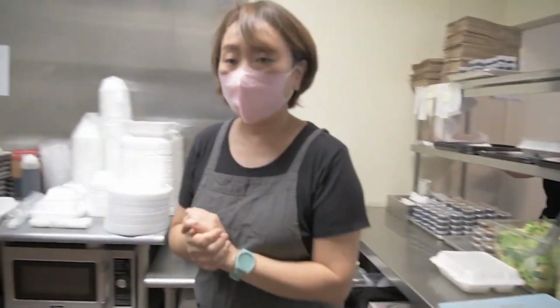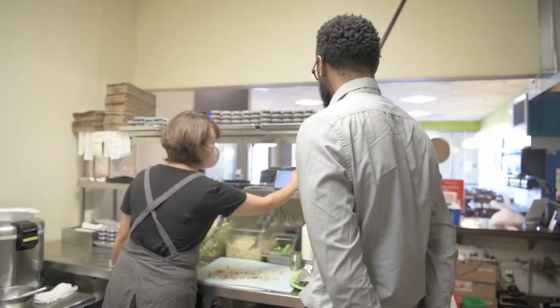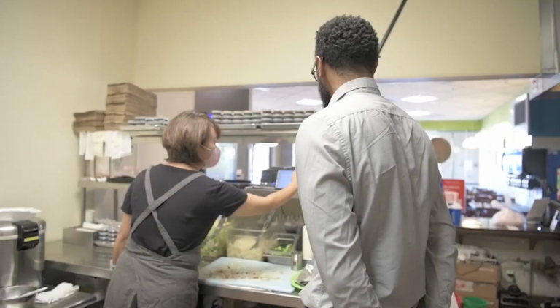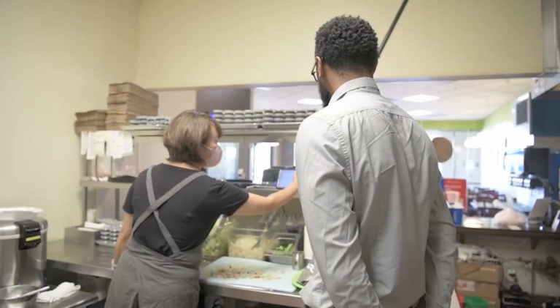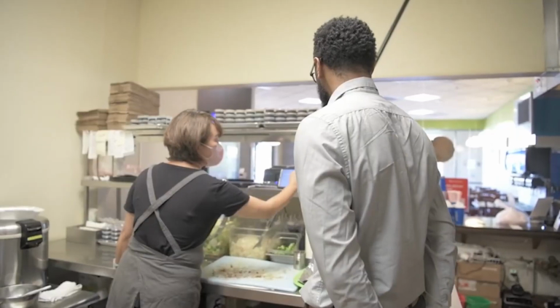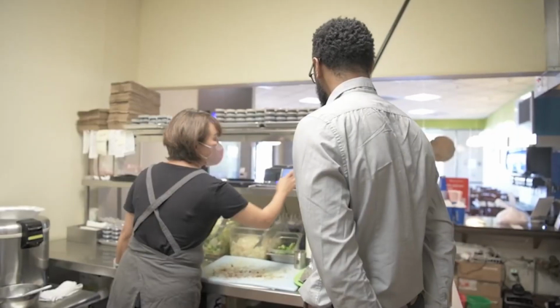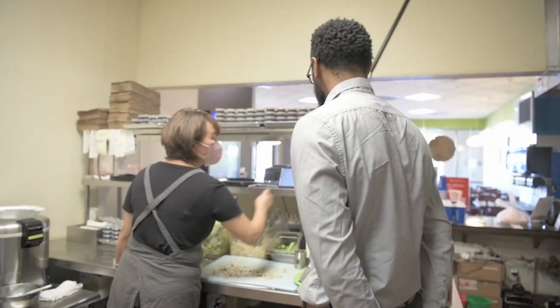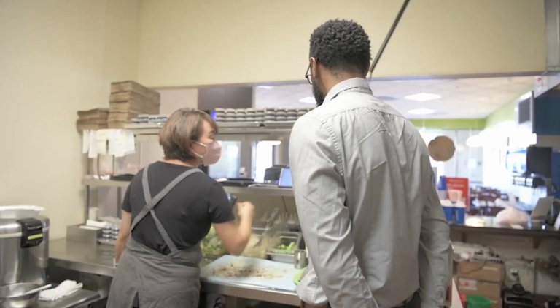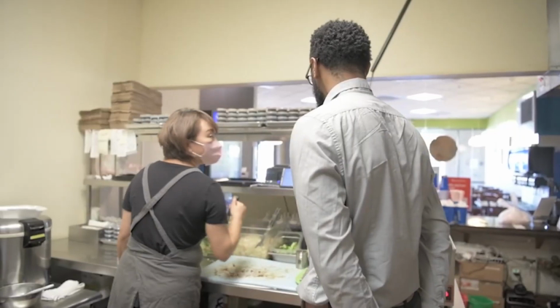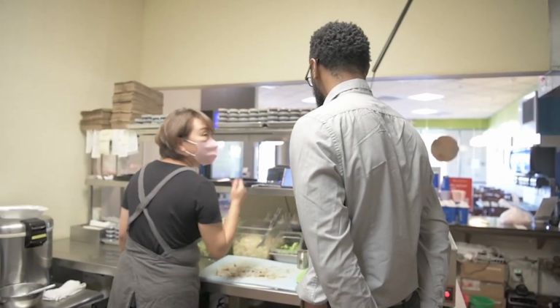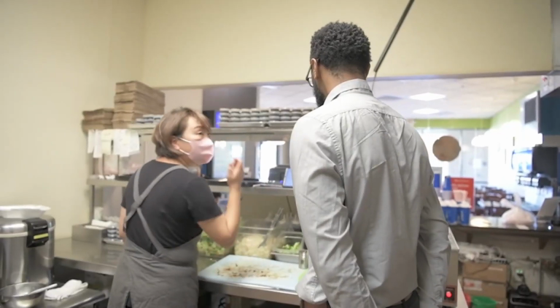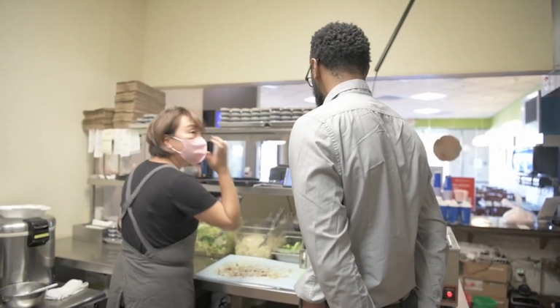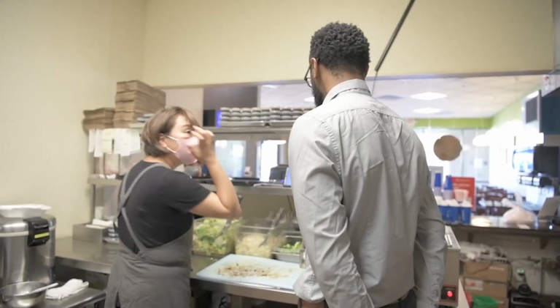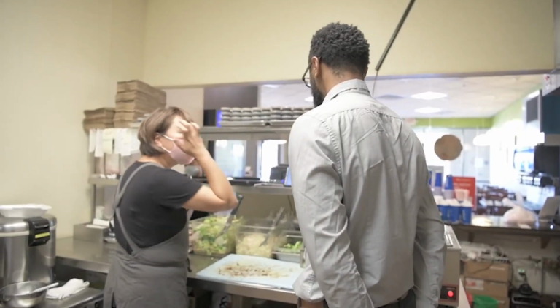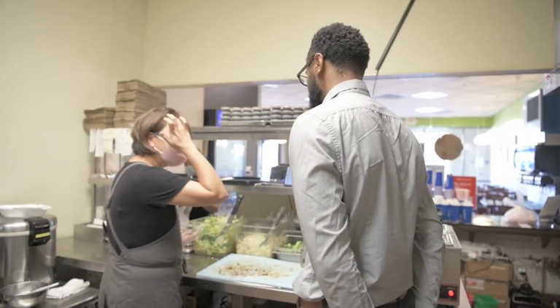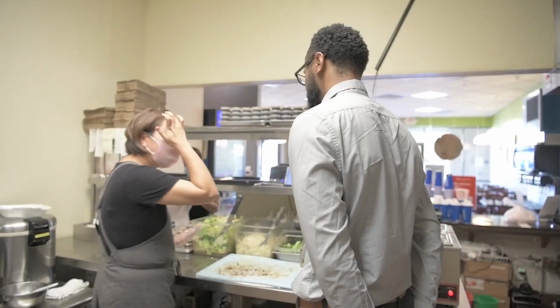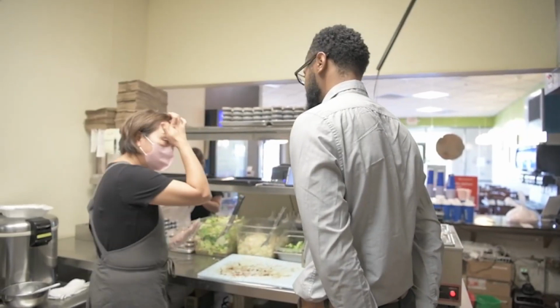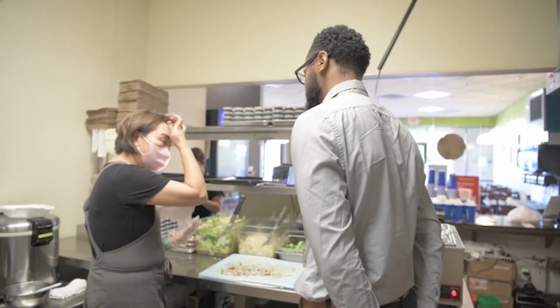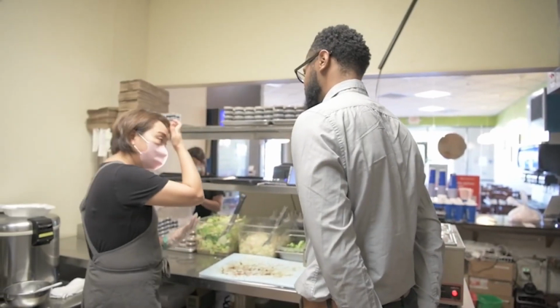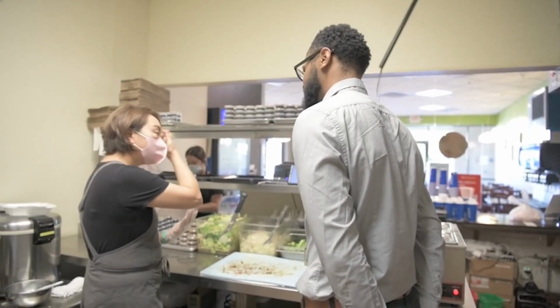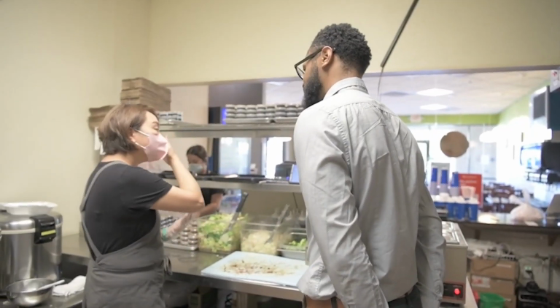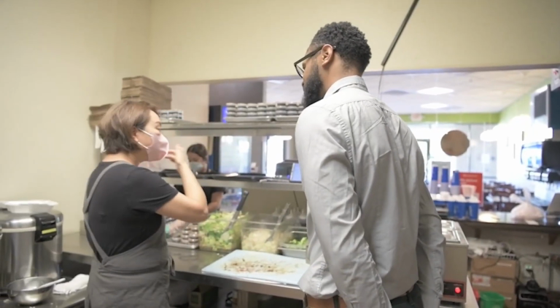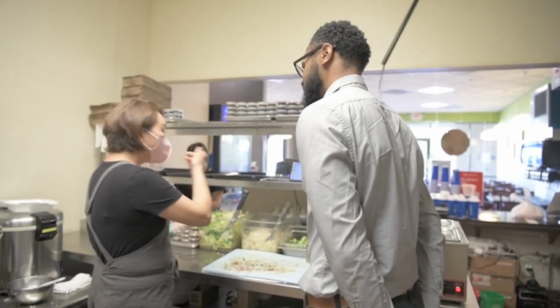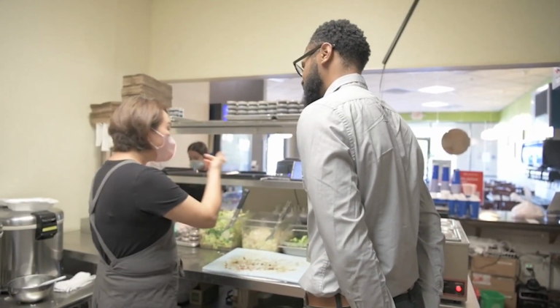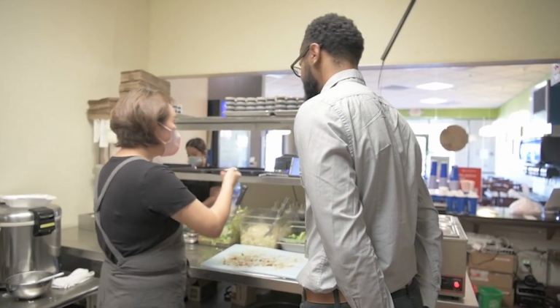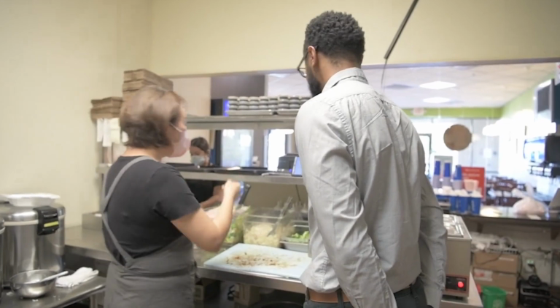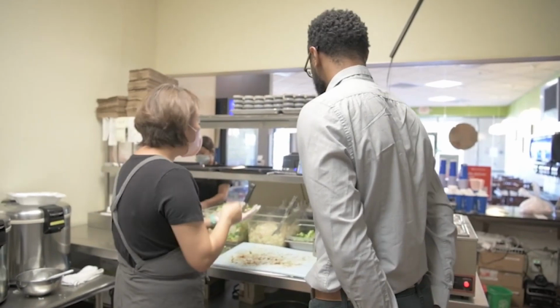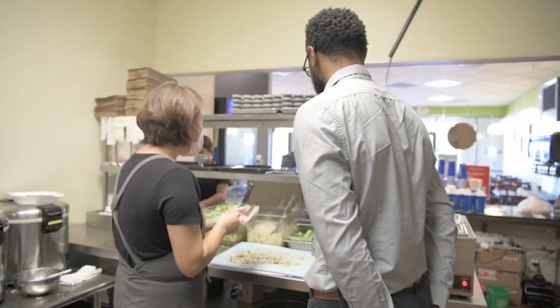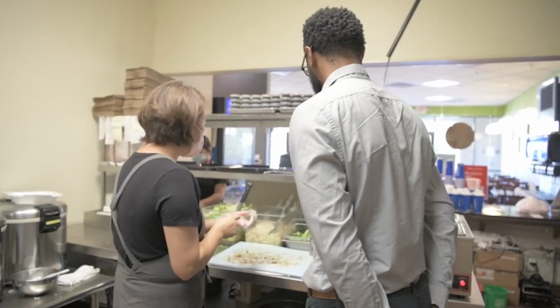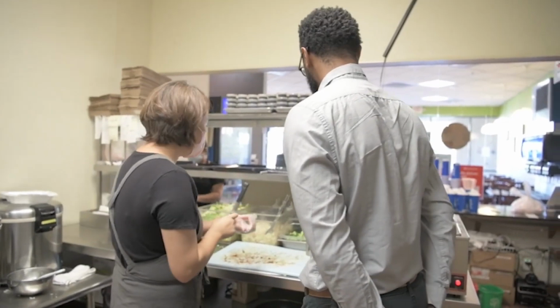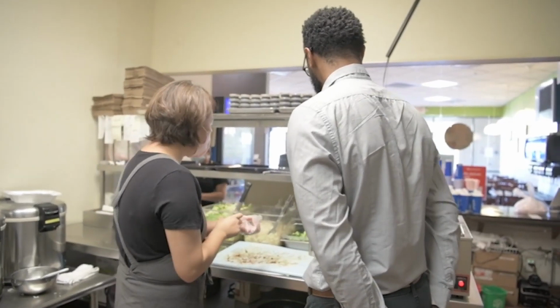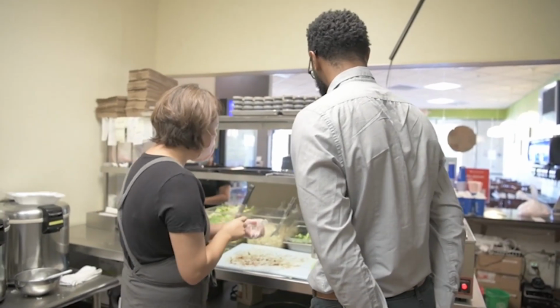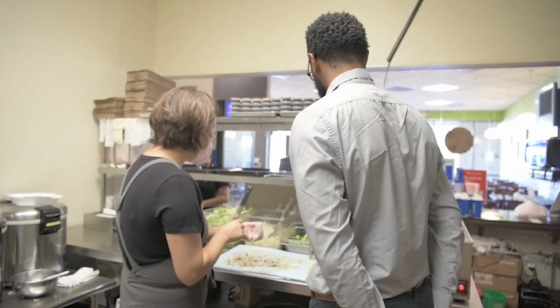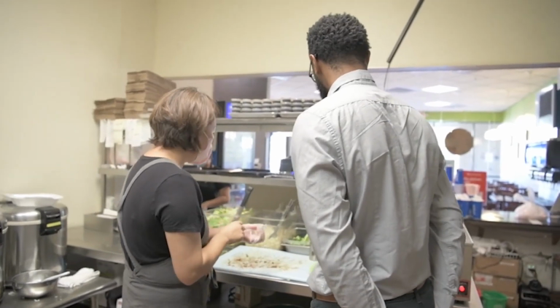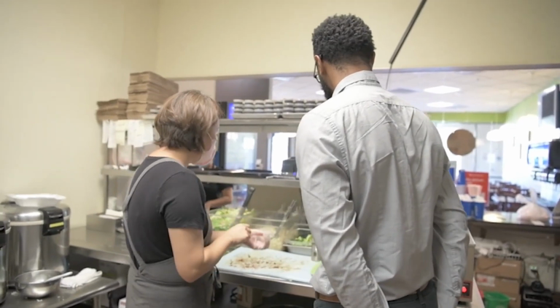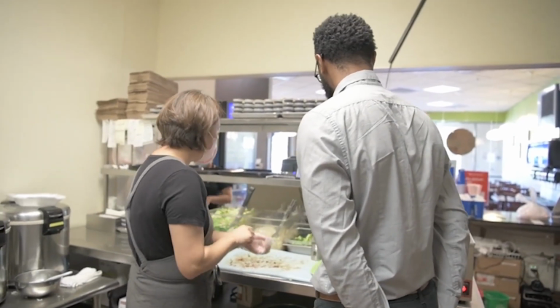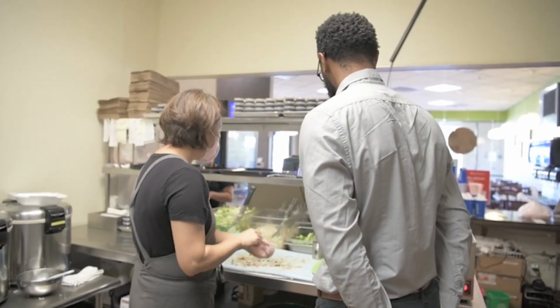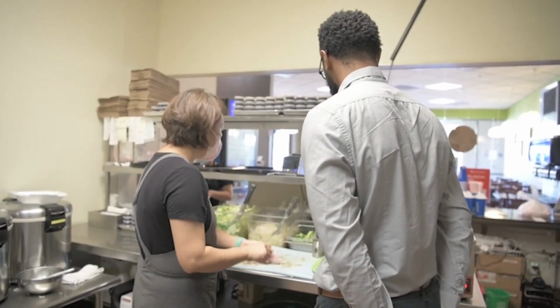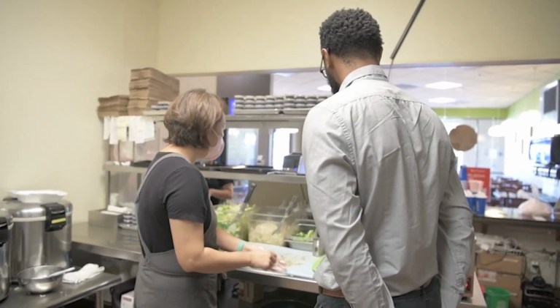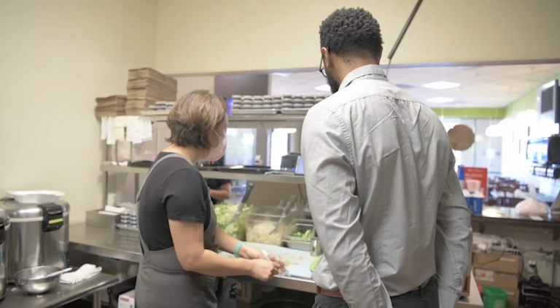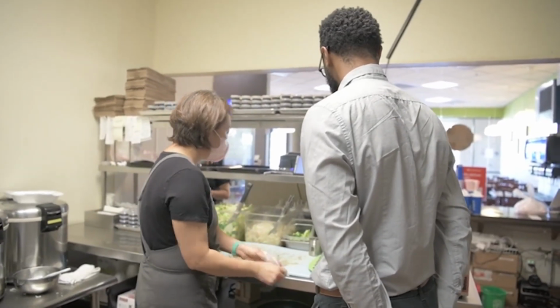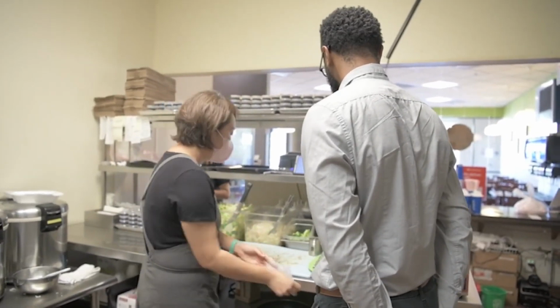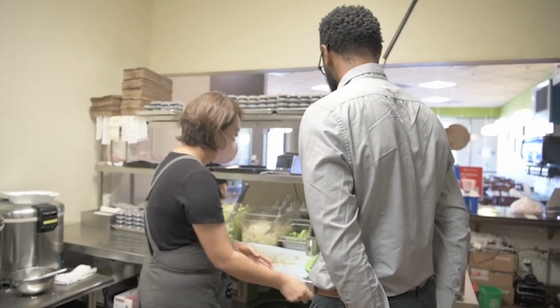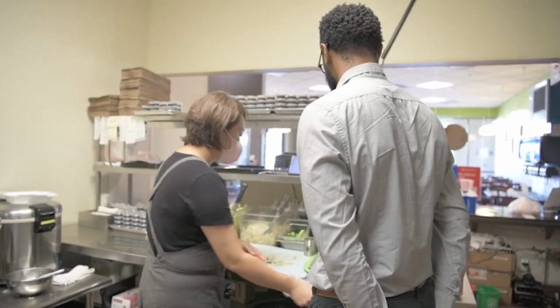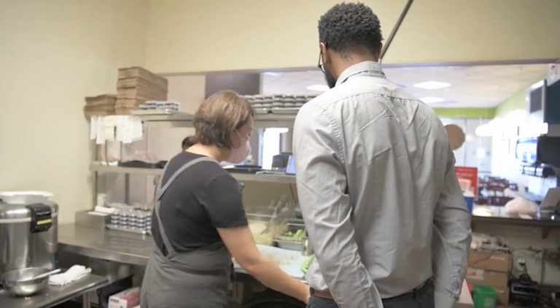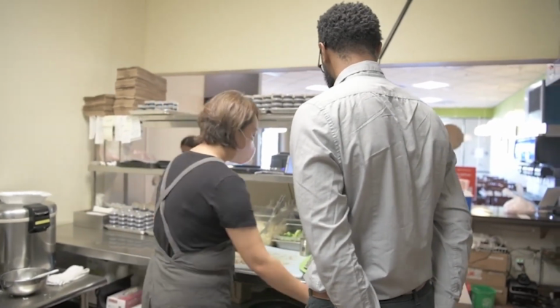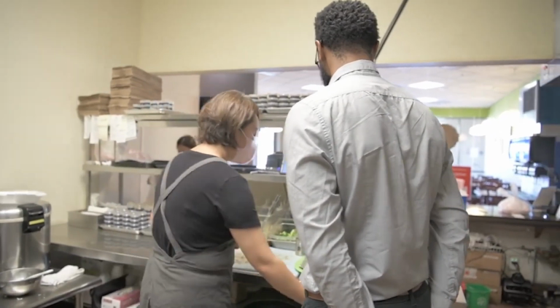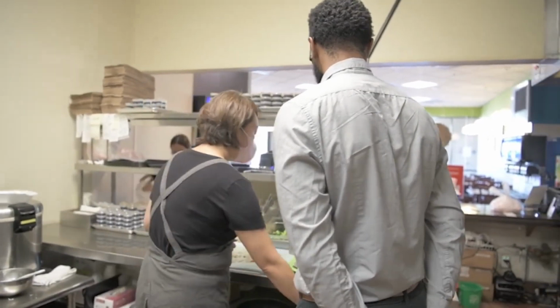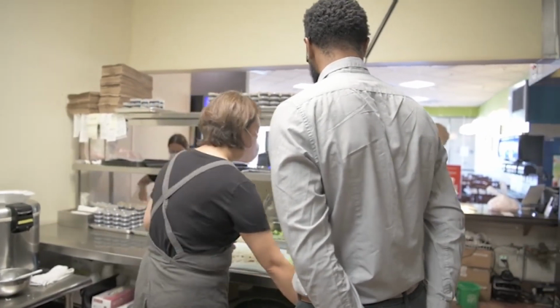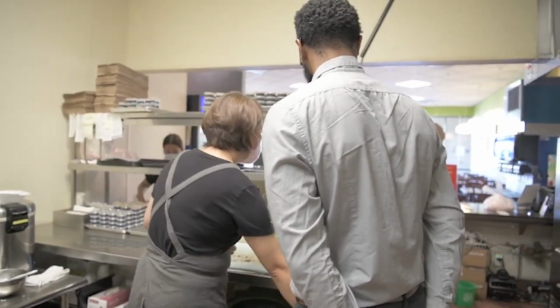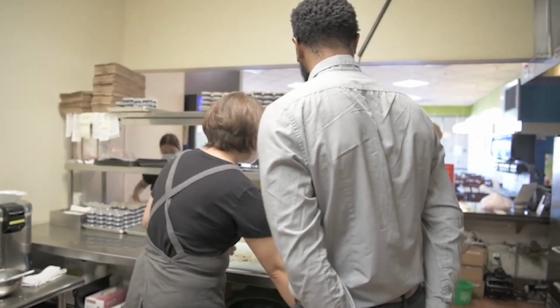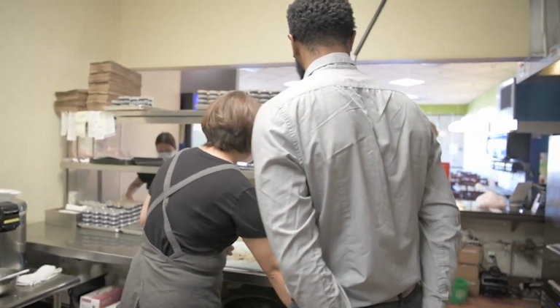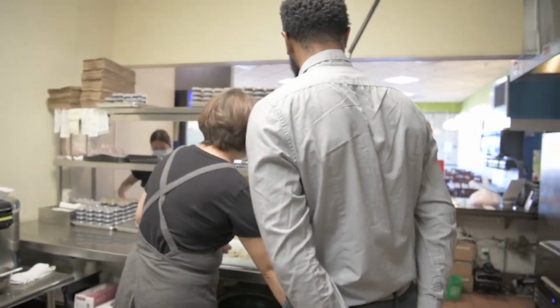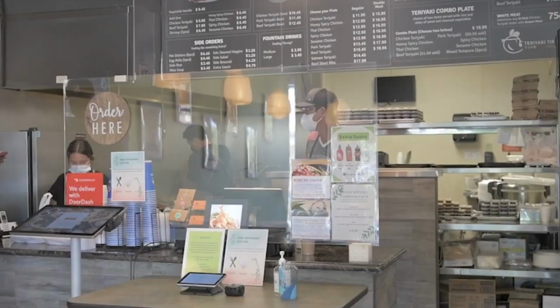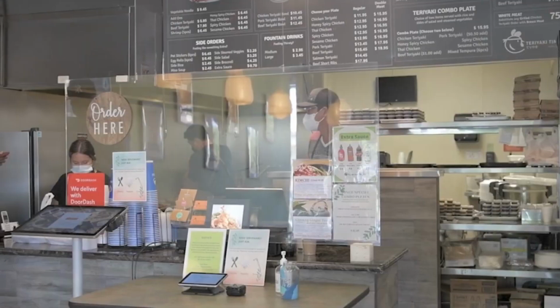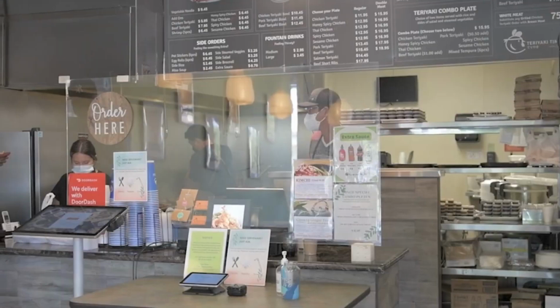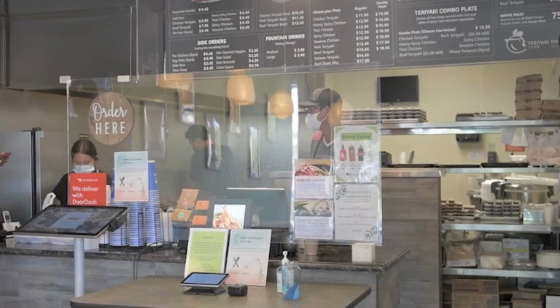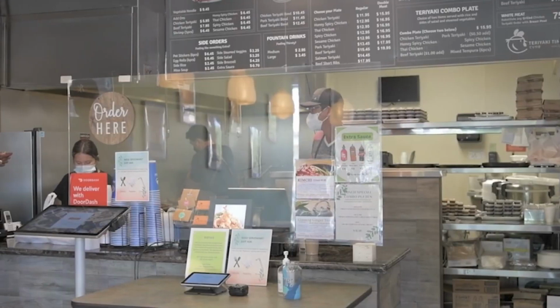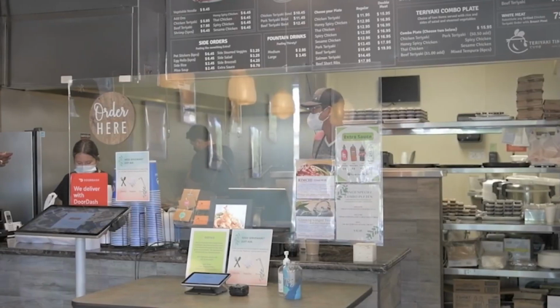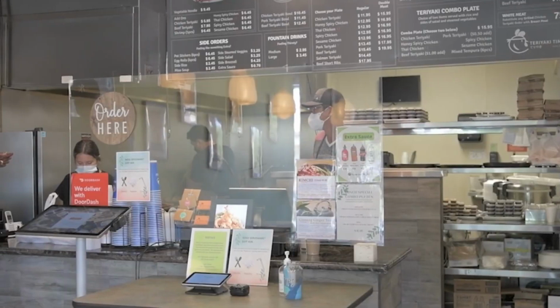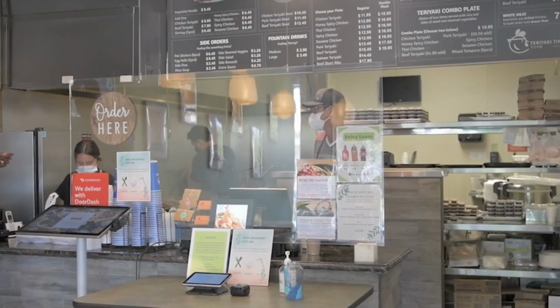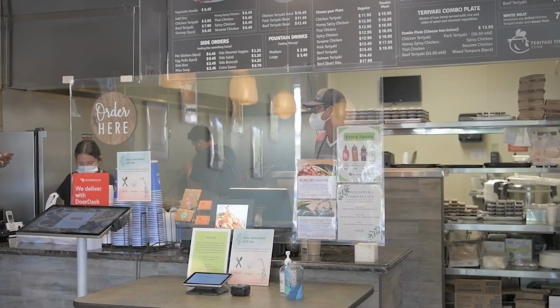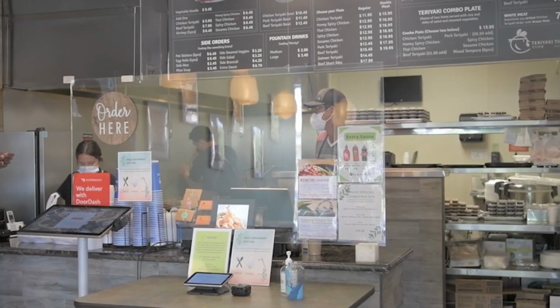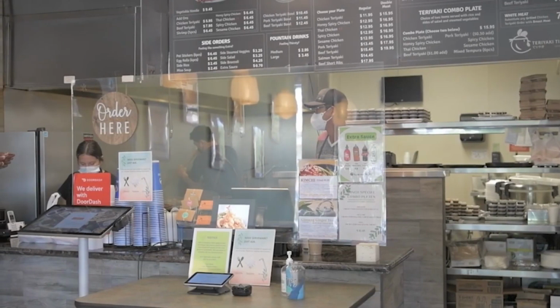Do you guys have DoorDash as well? Yeah. Nice. Thank you.